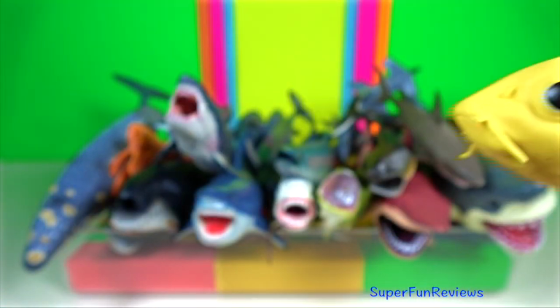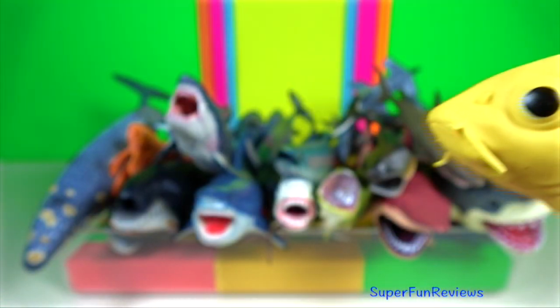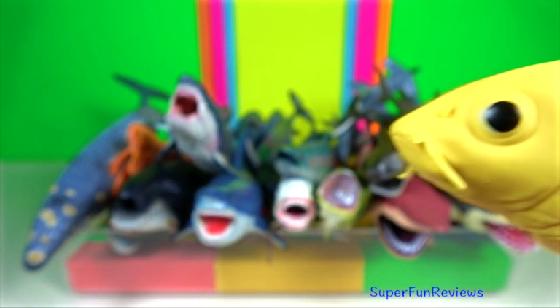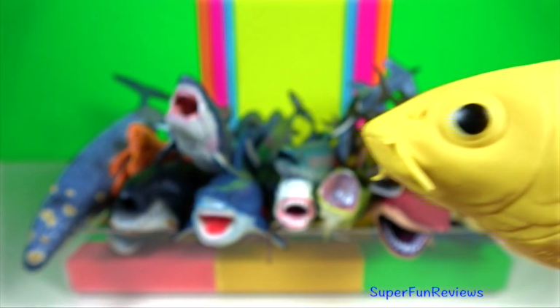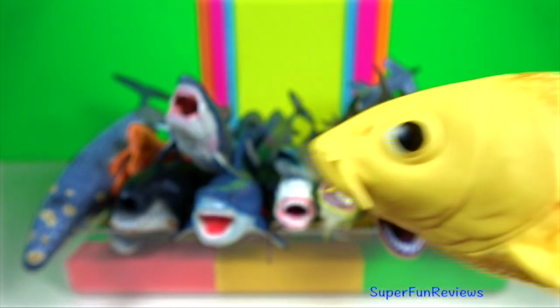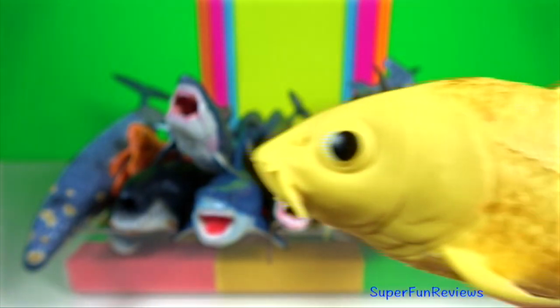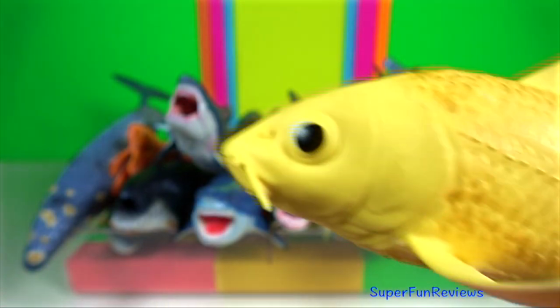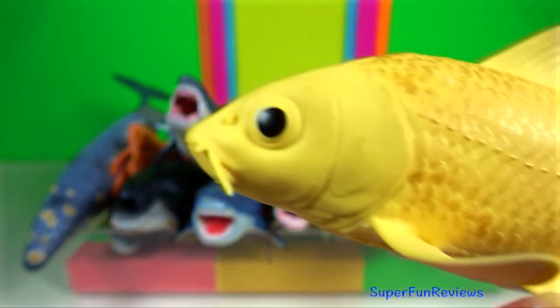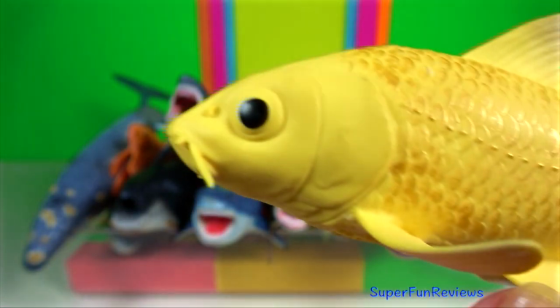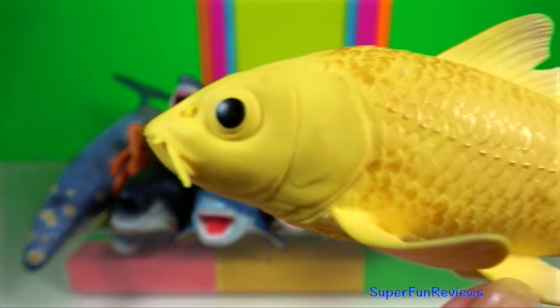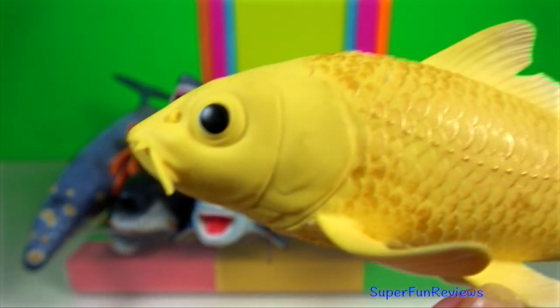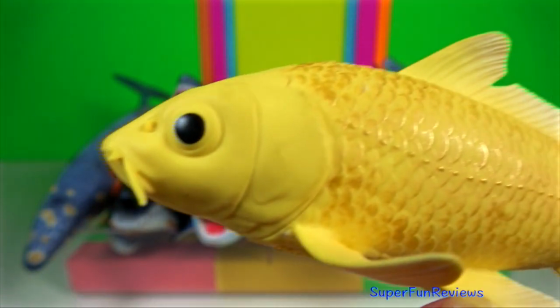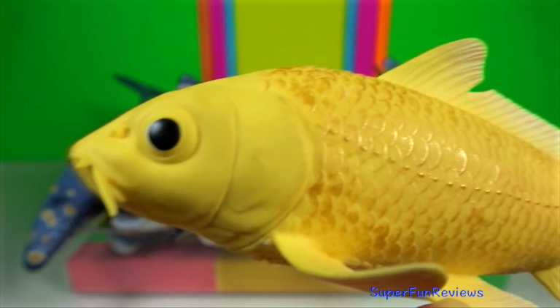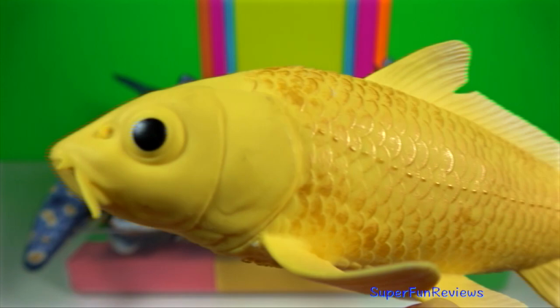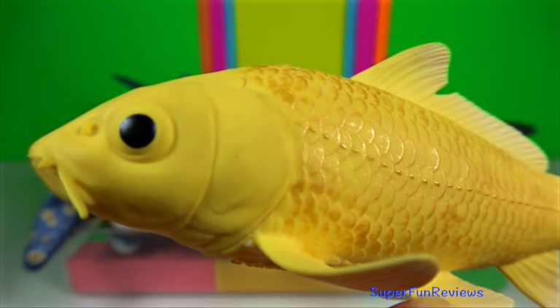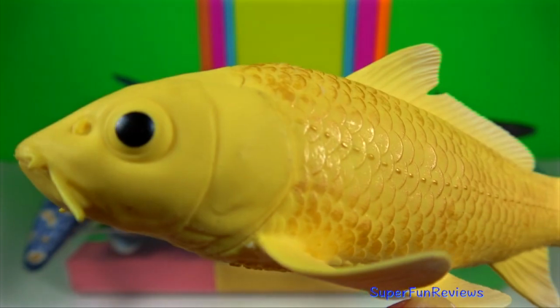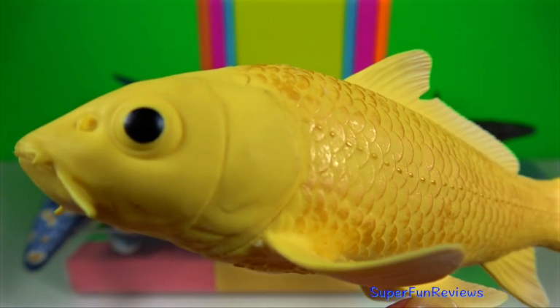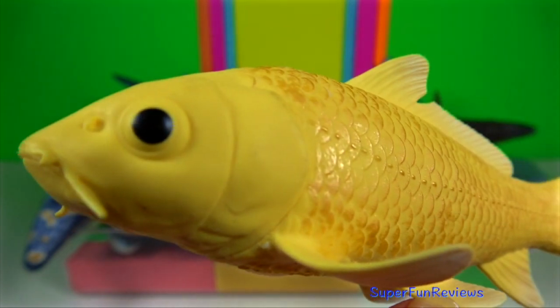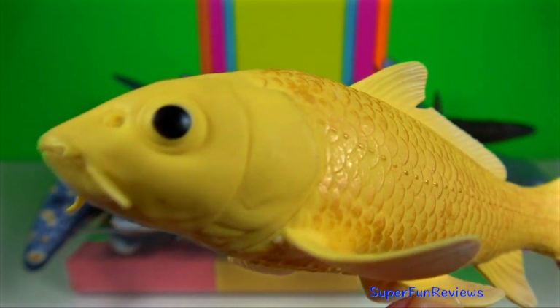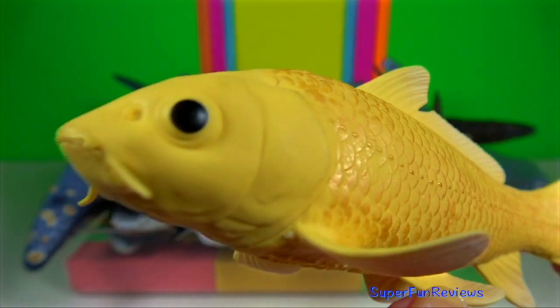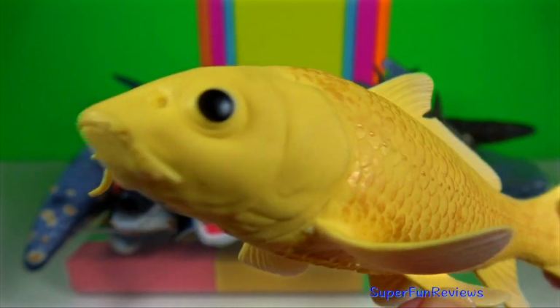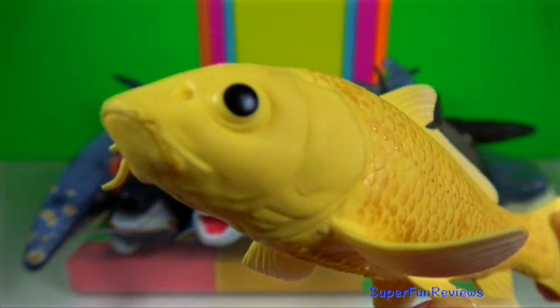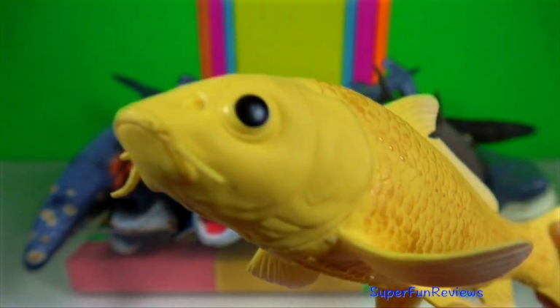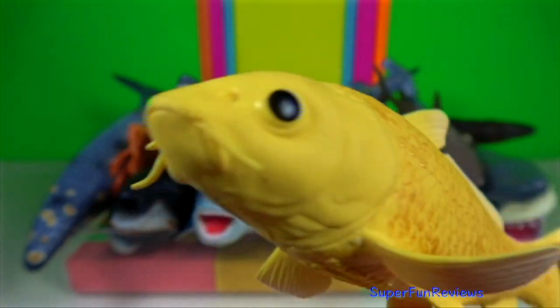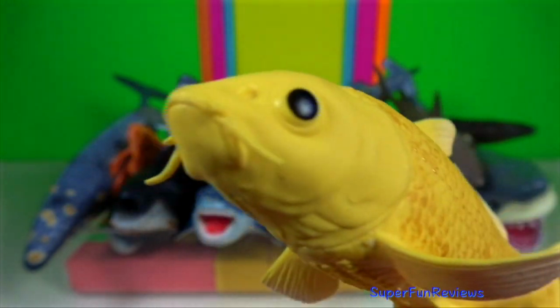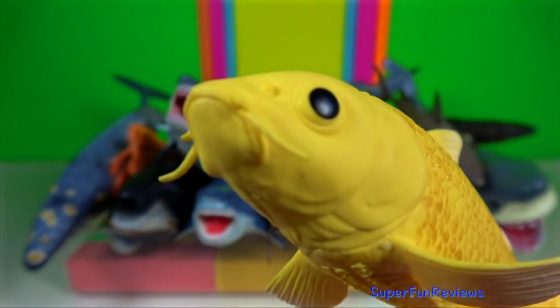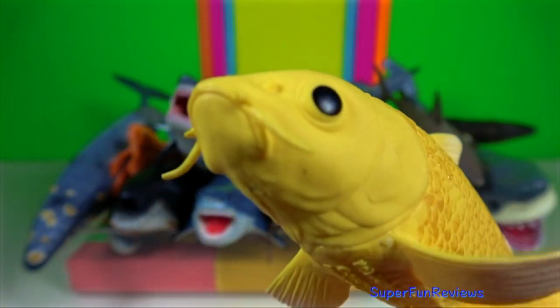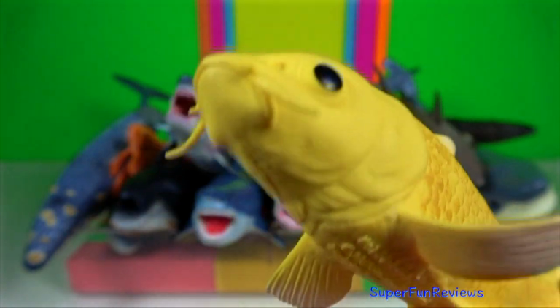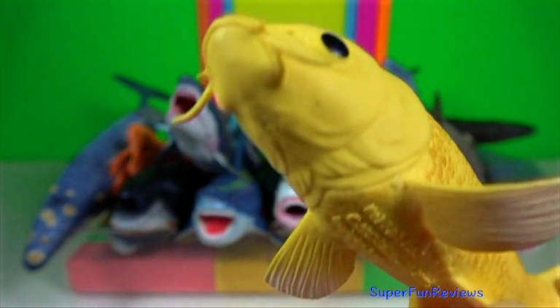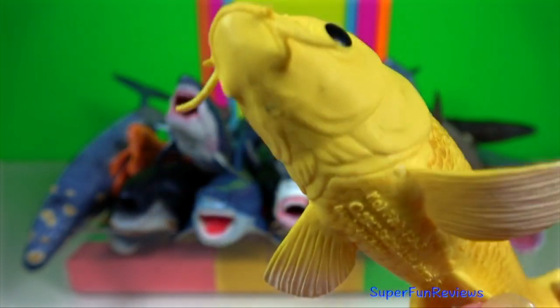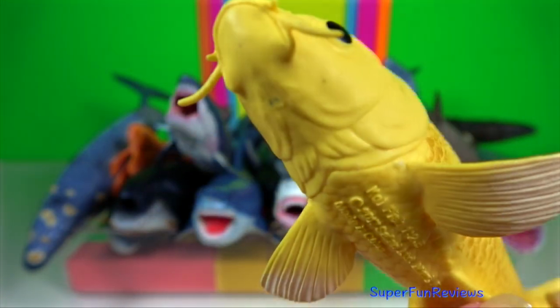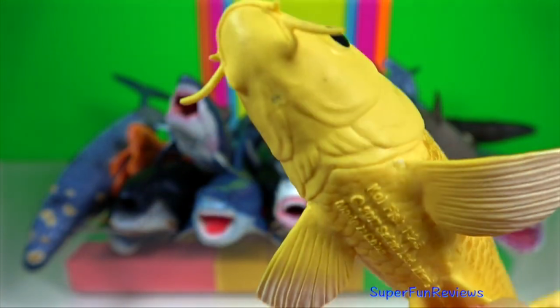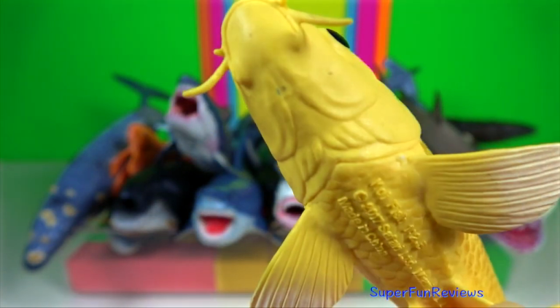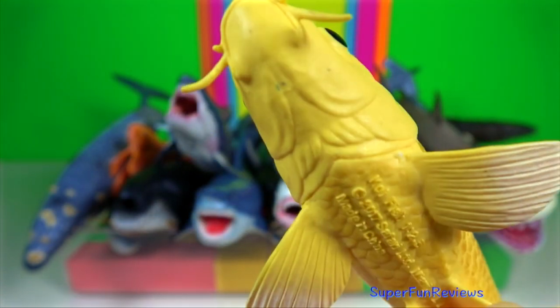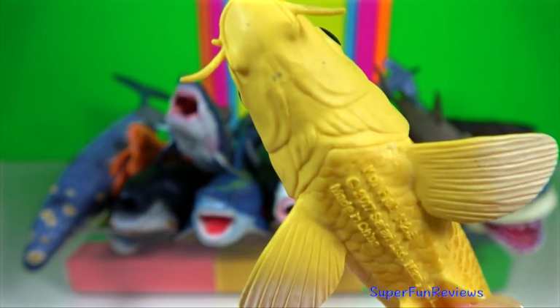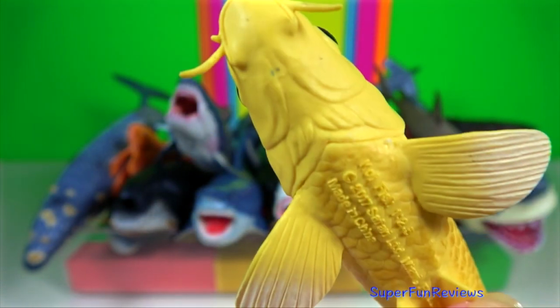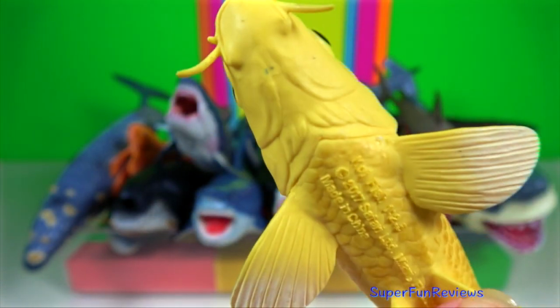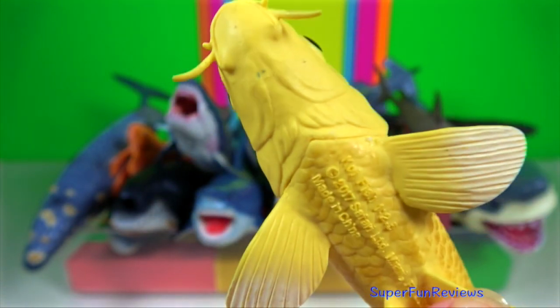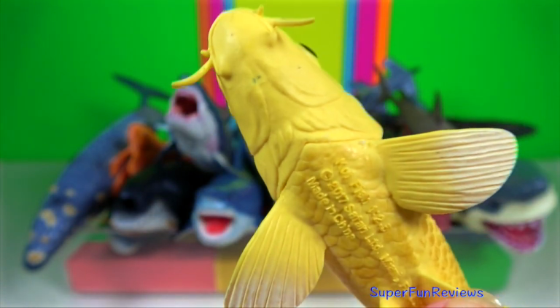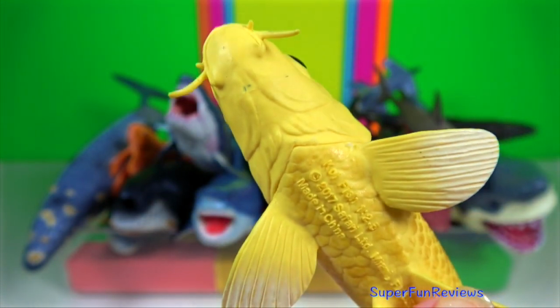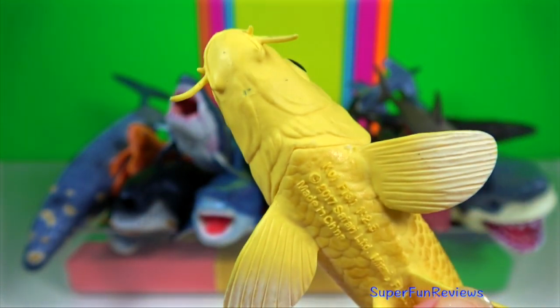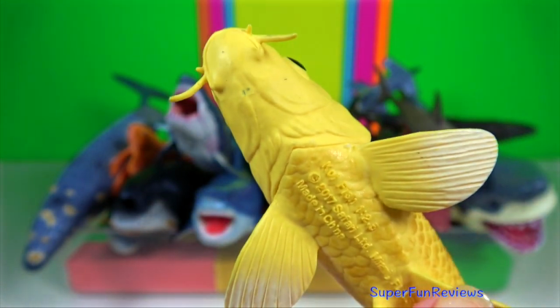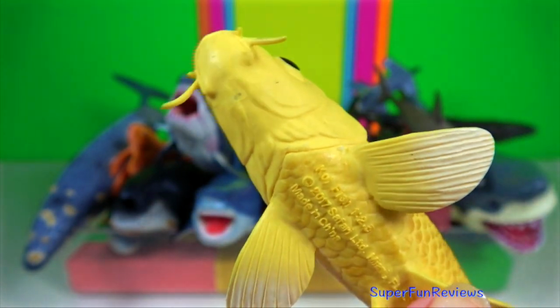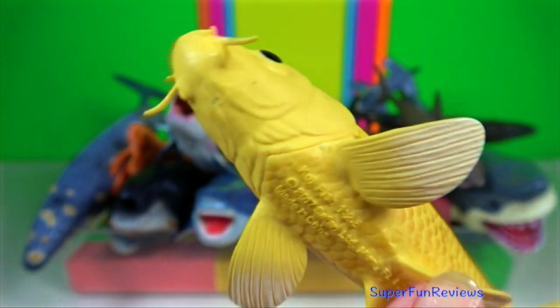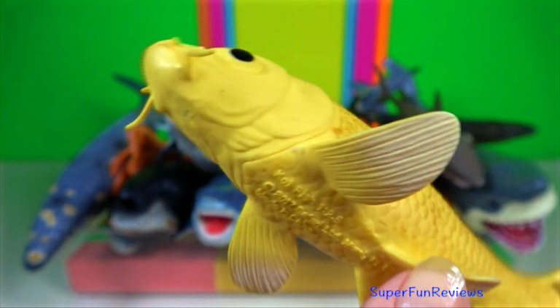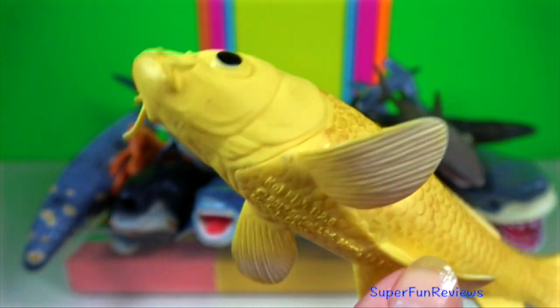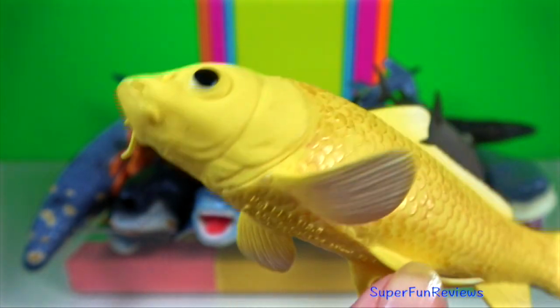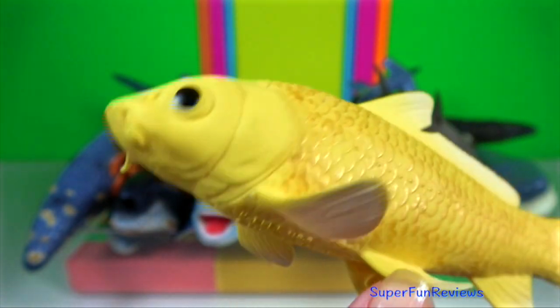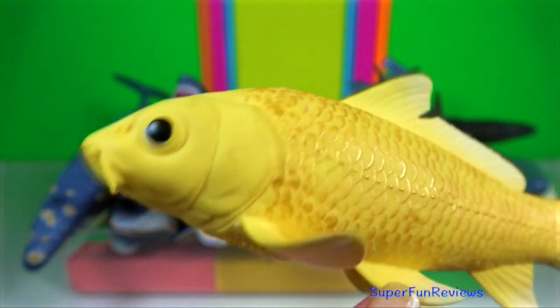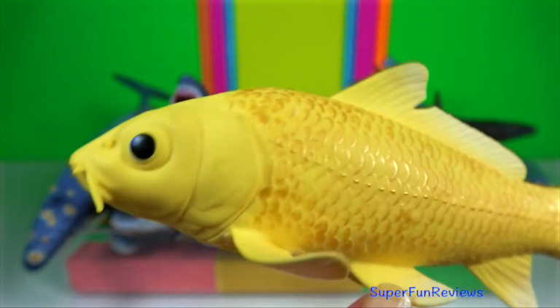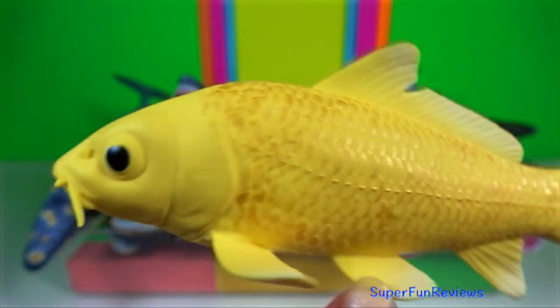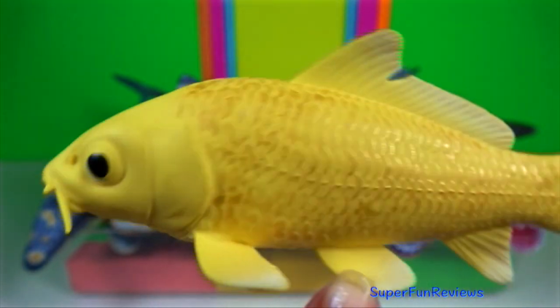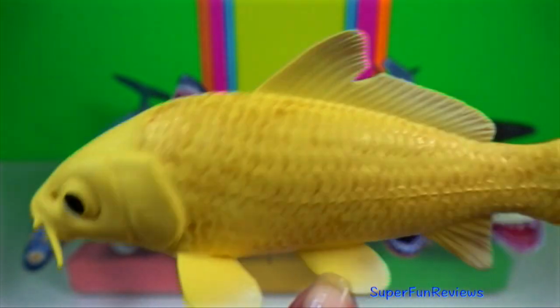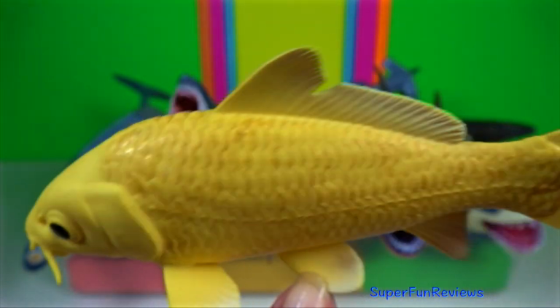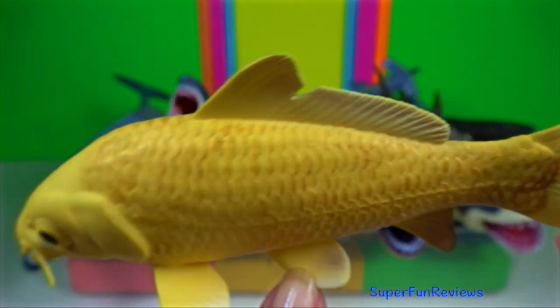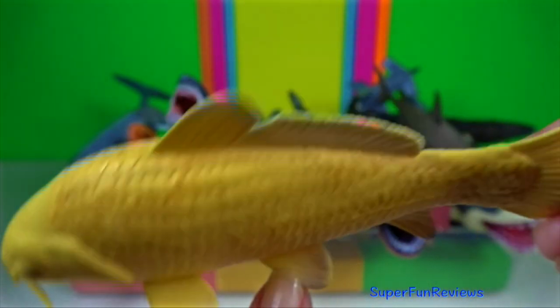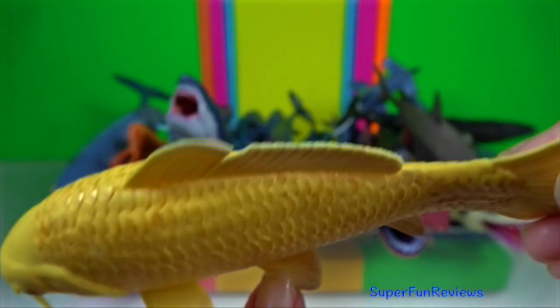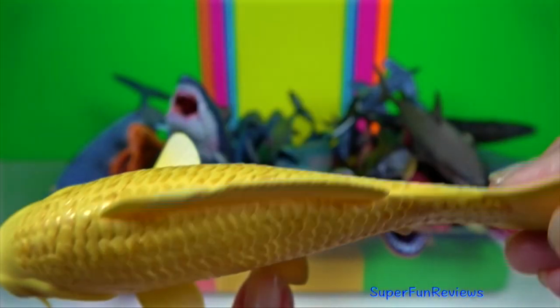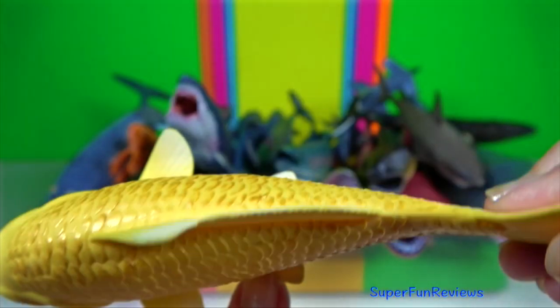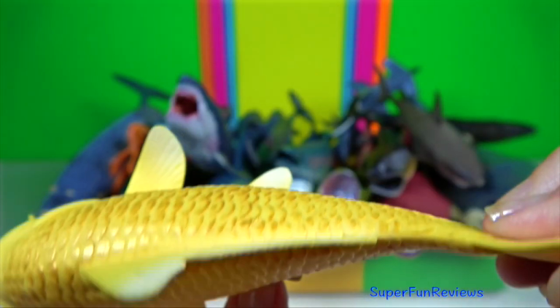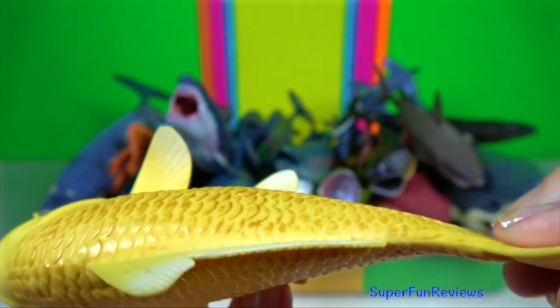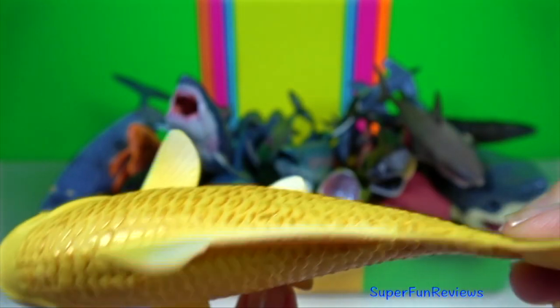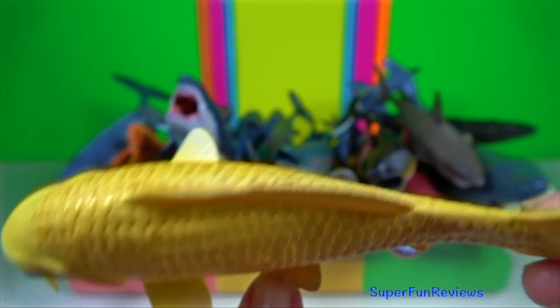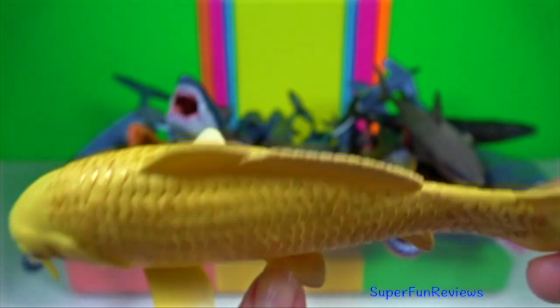Koi — they are a colour carp, bred for their colours as decorative fish.